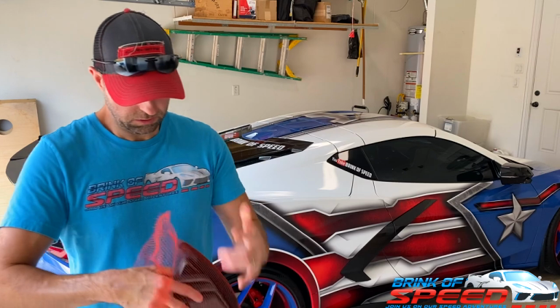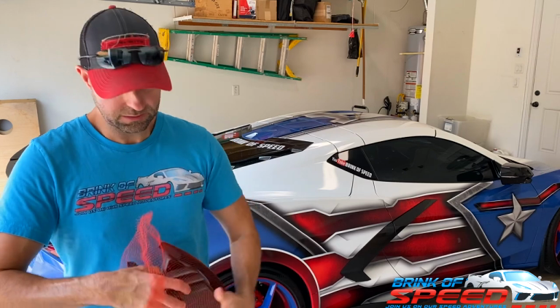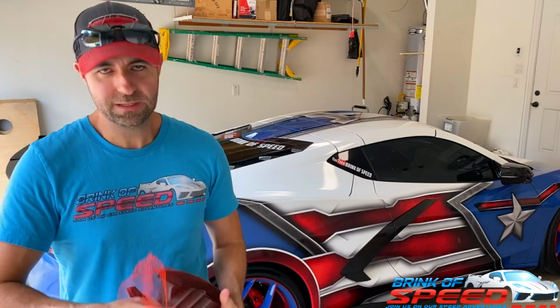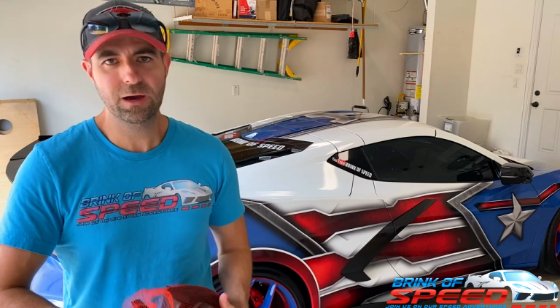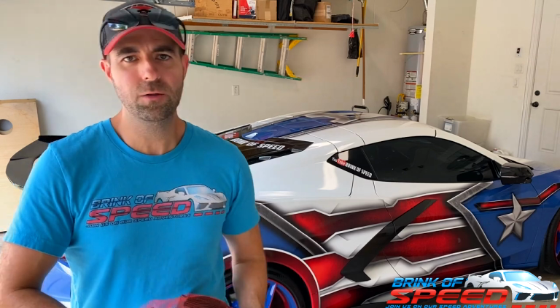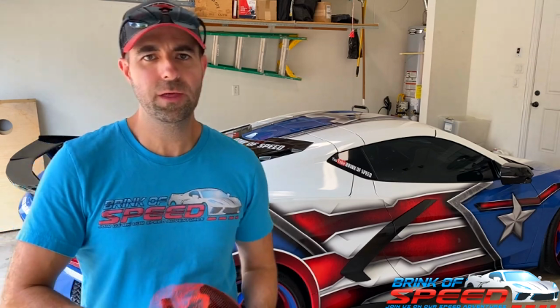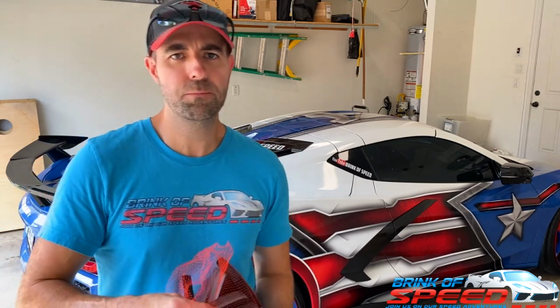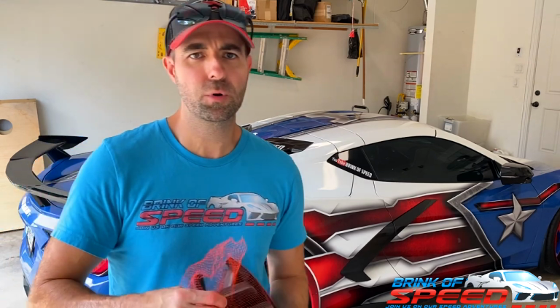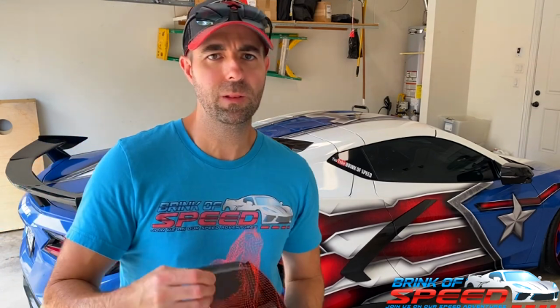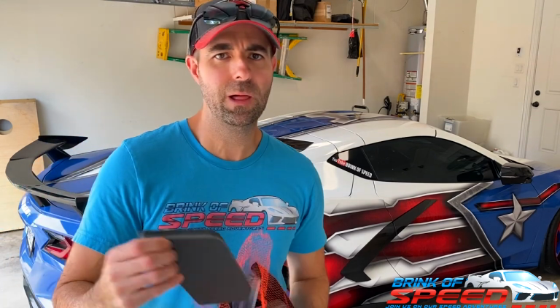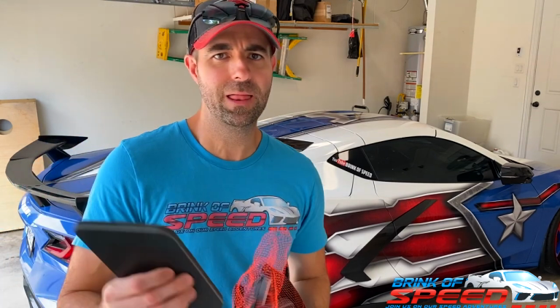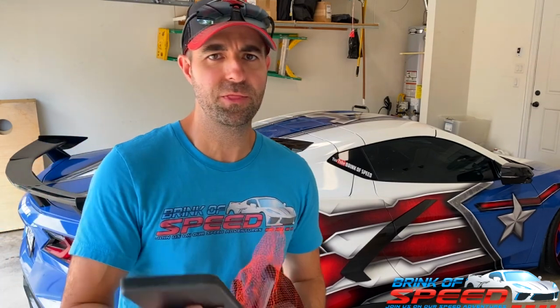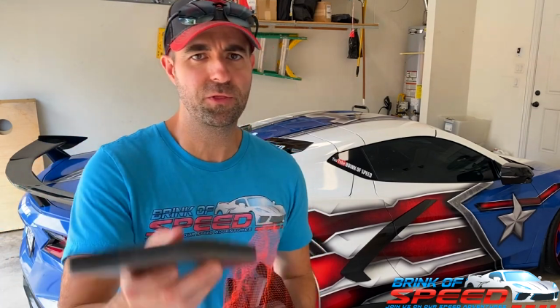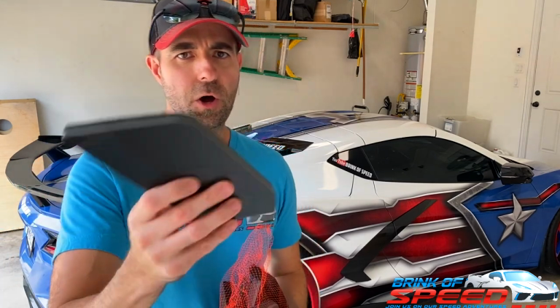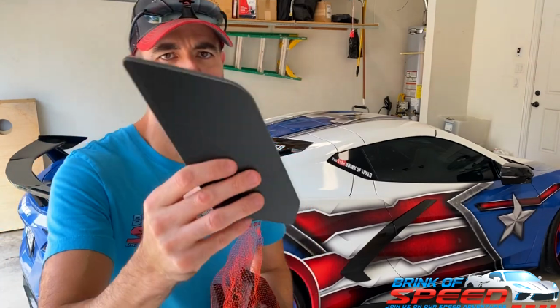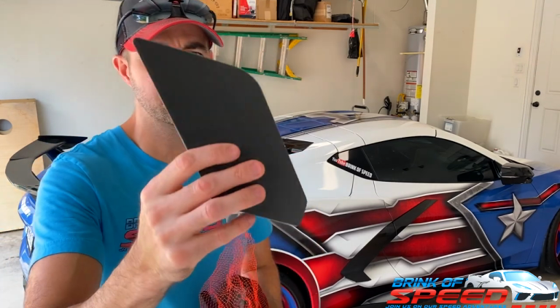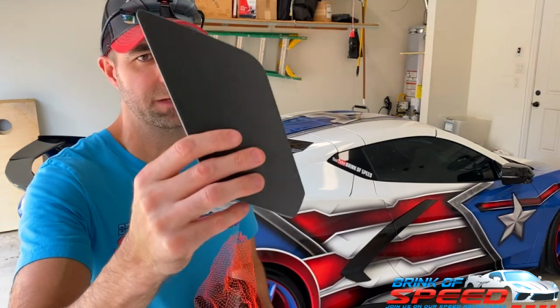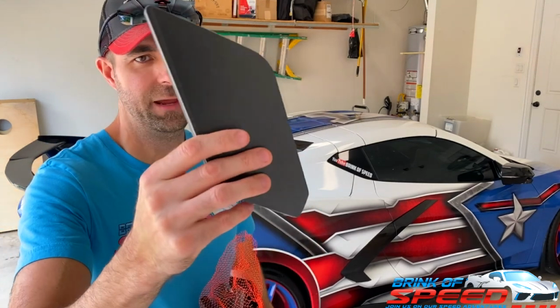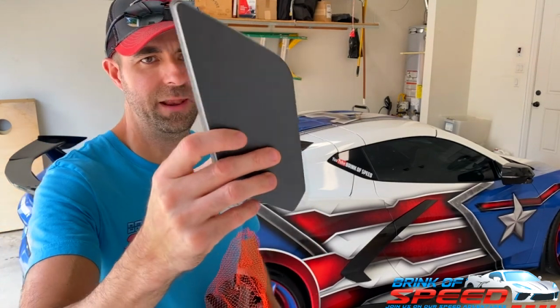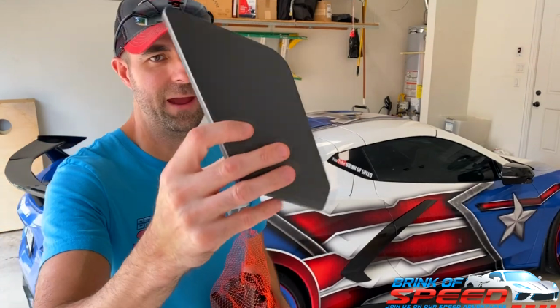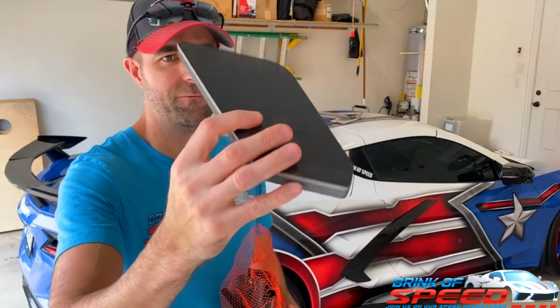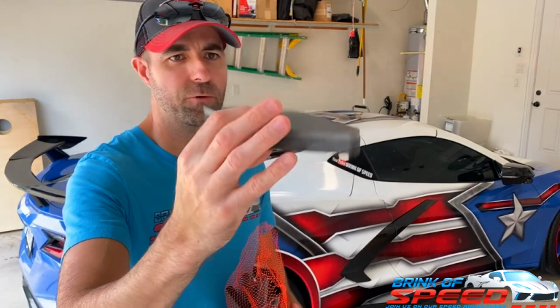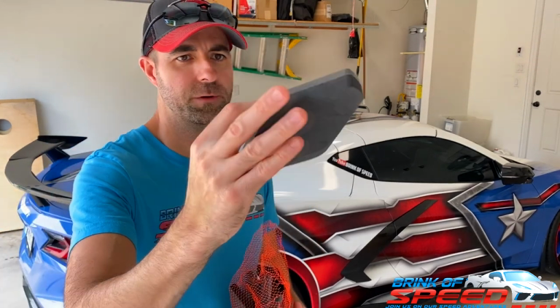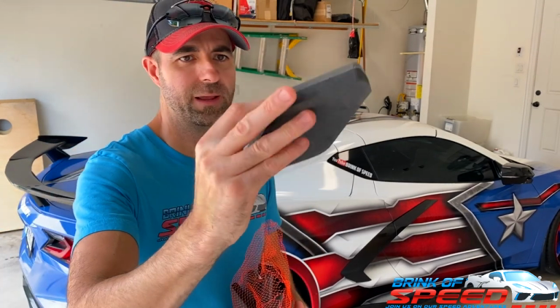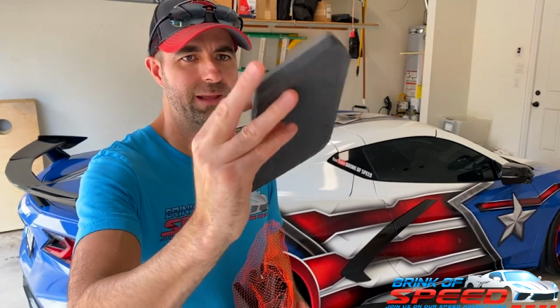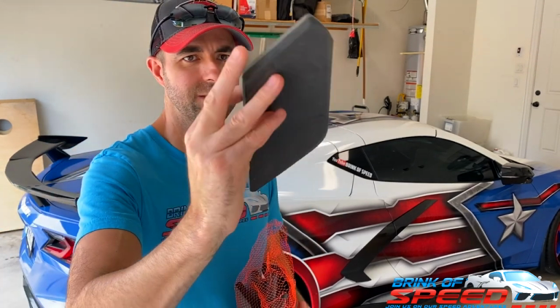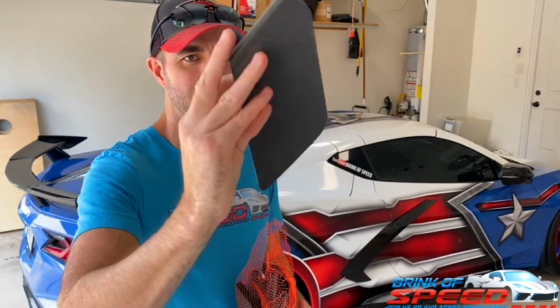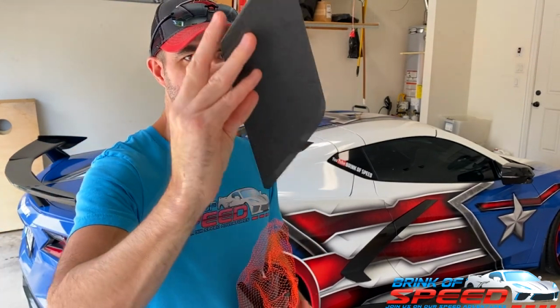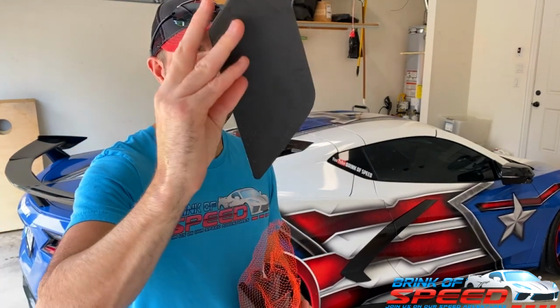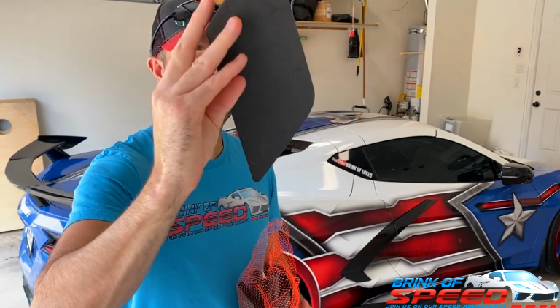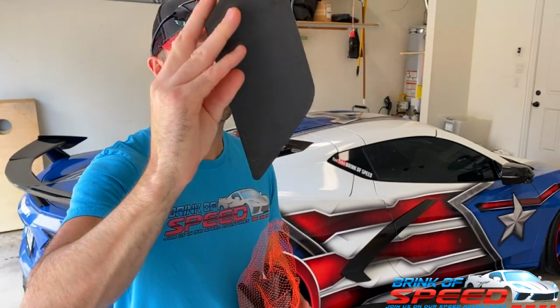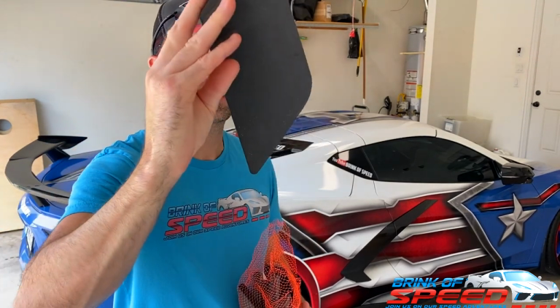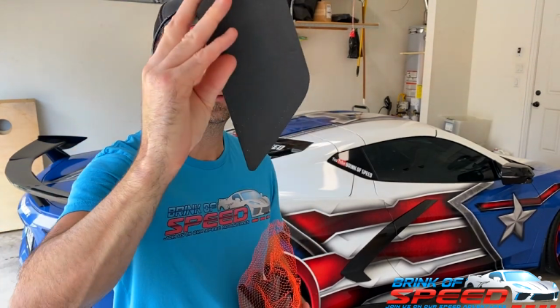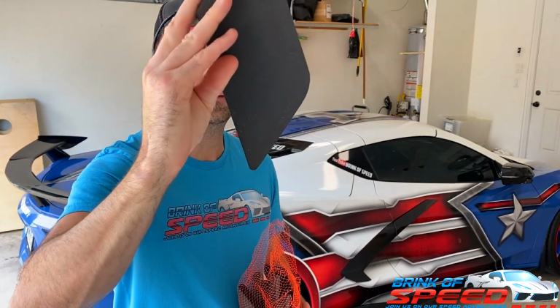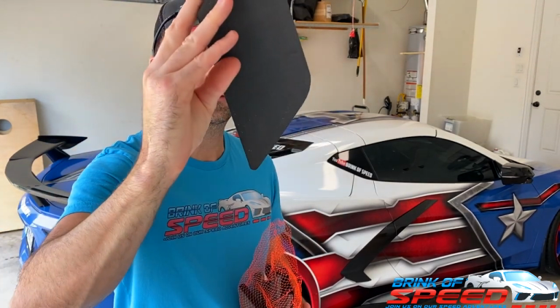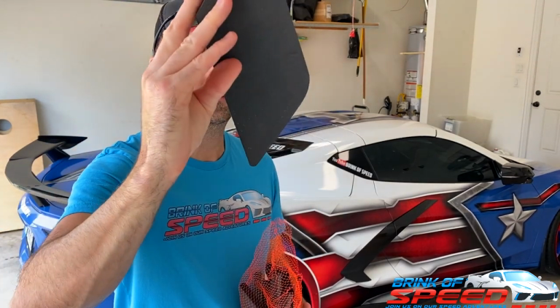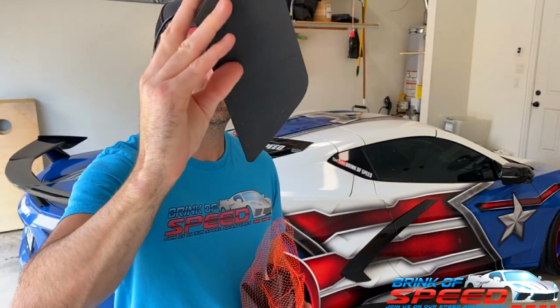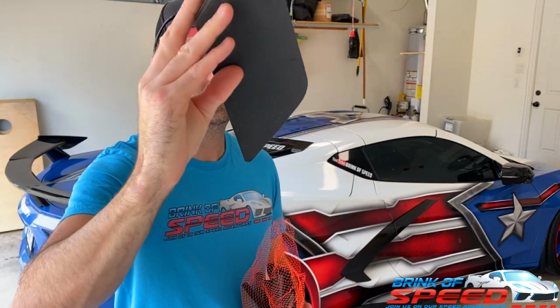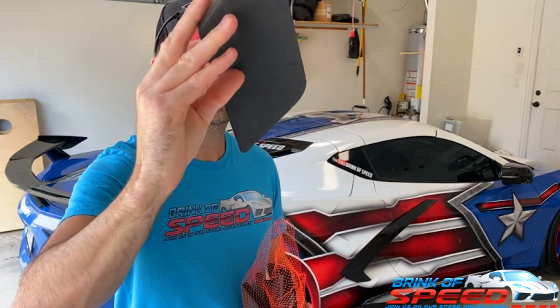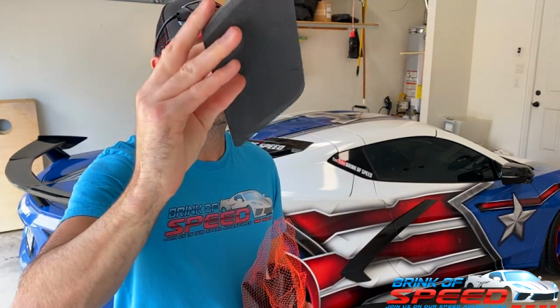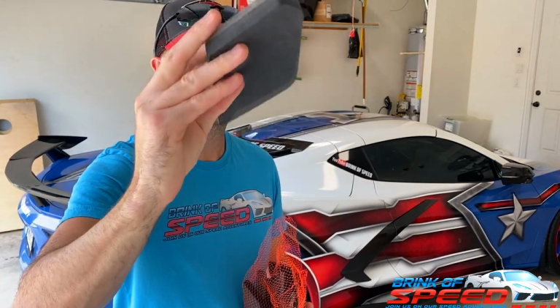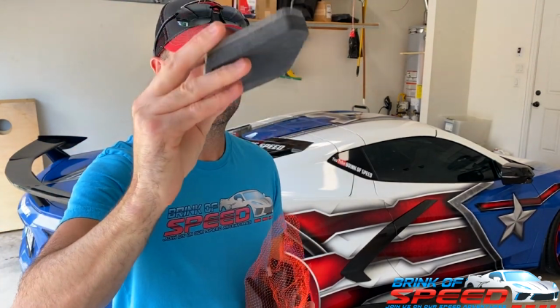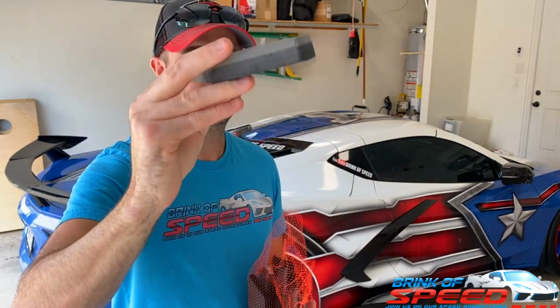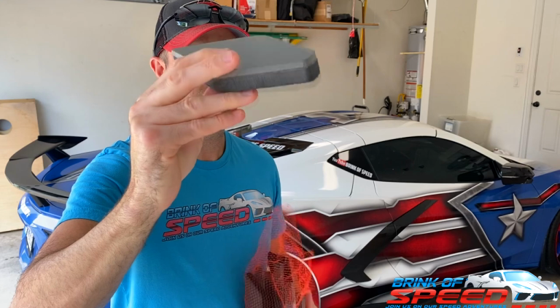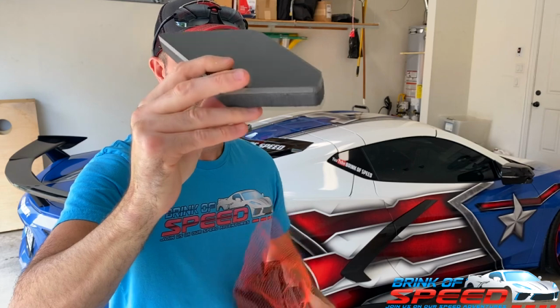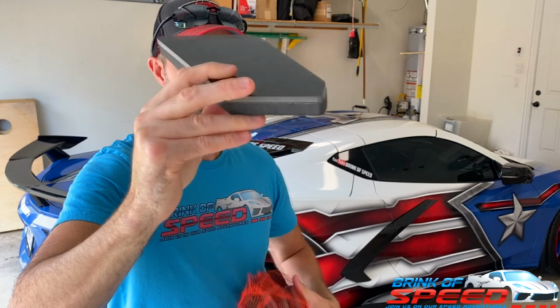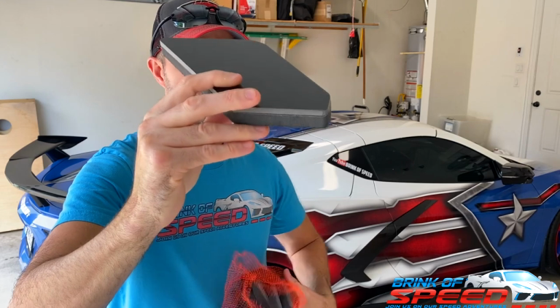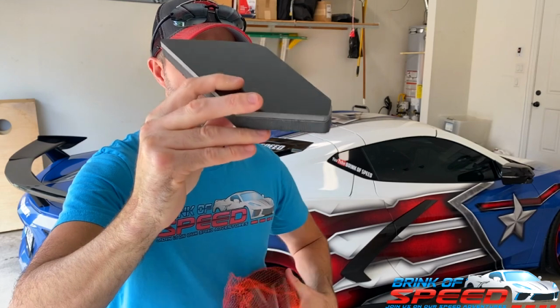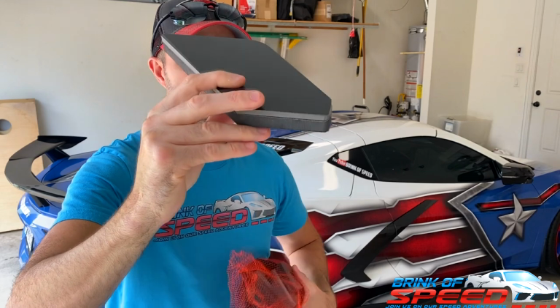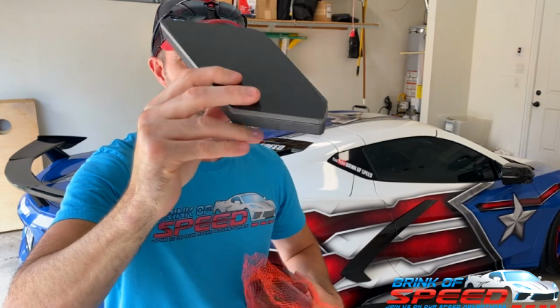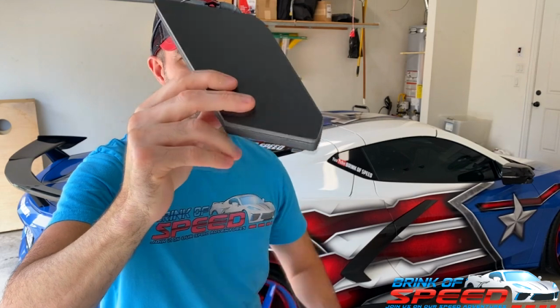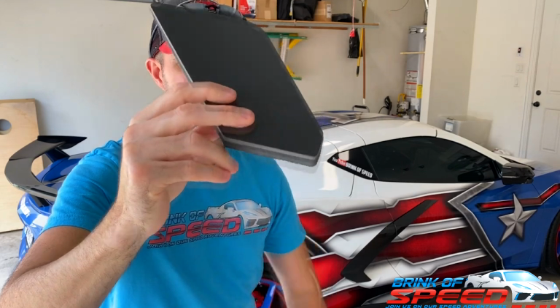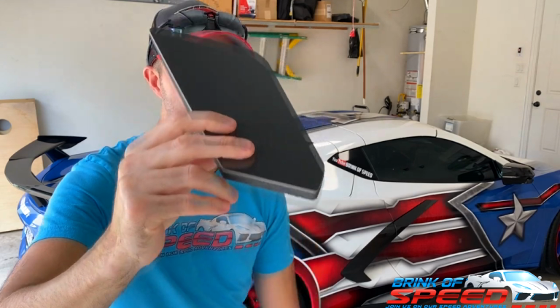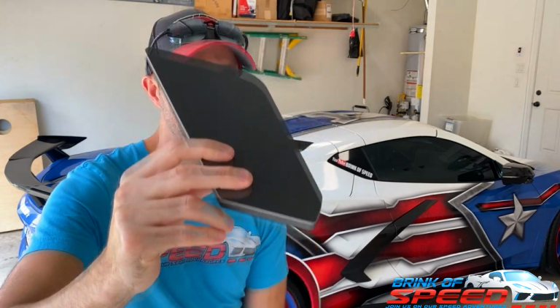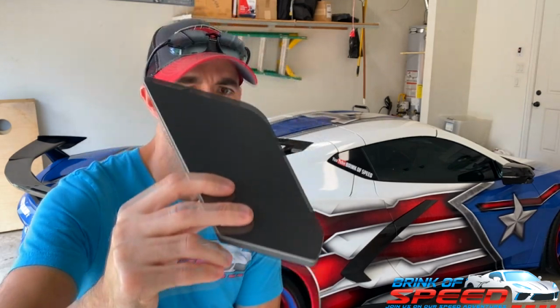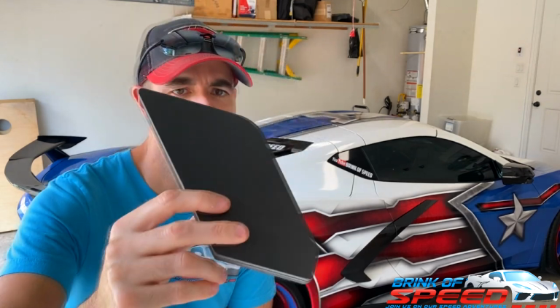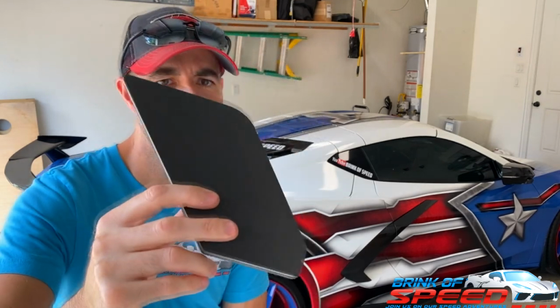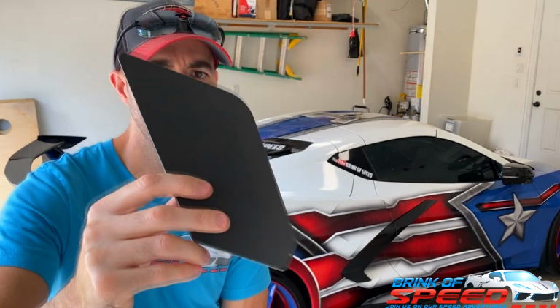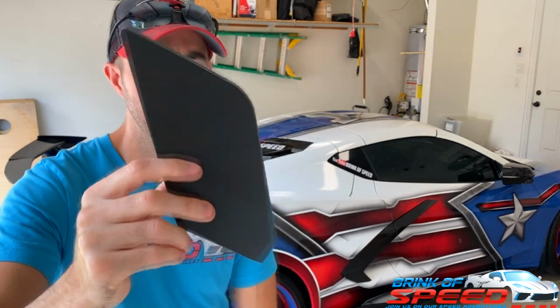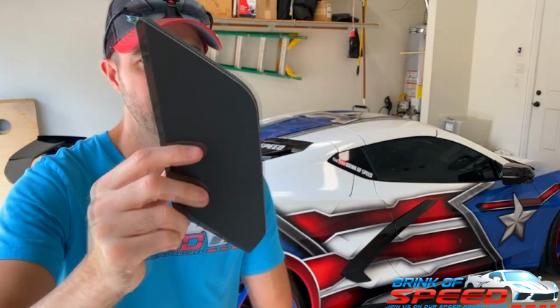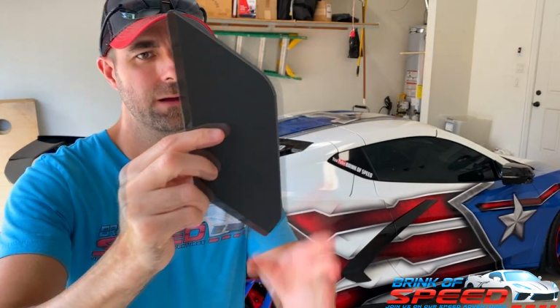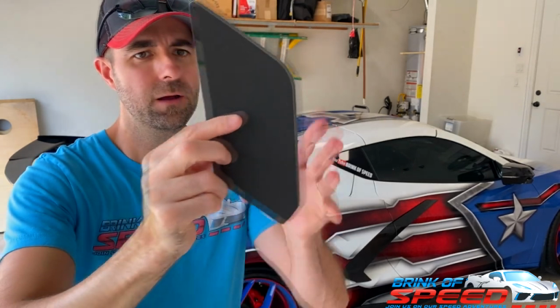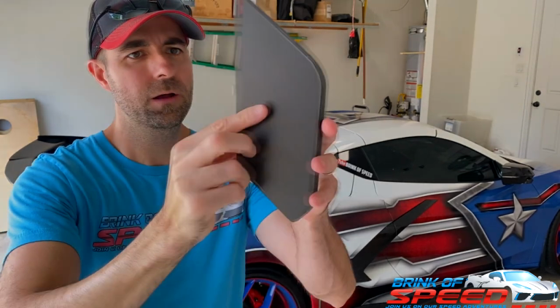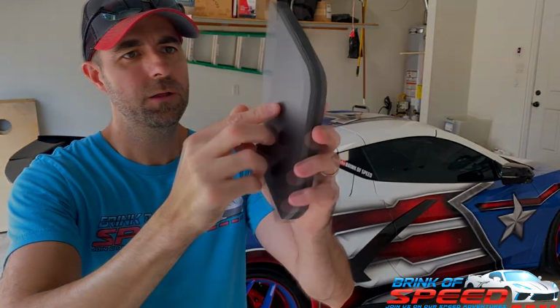Ladies and gentlemen, thousands of C8 Corvette owners have begged me for this product and I'm going to show you exactly how it works.